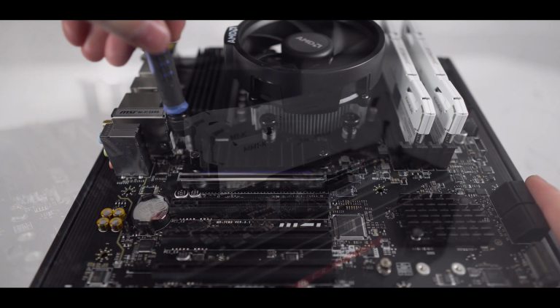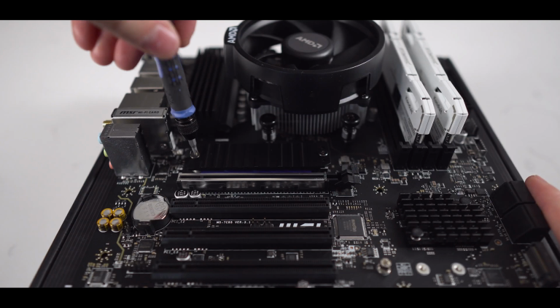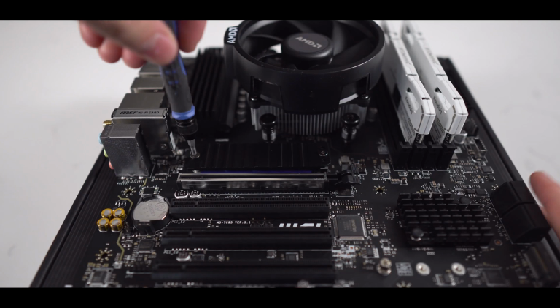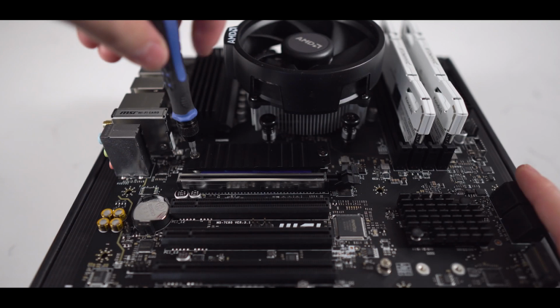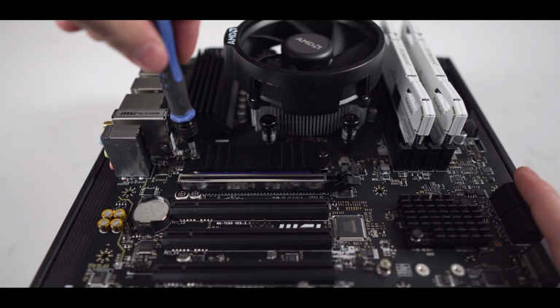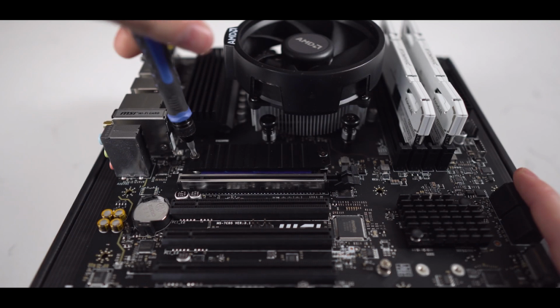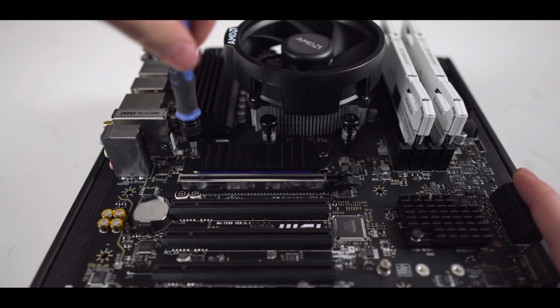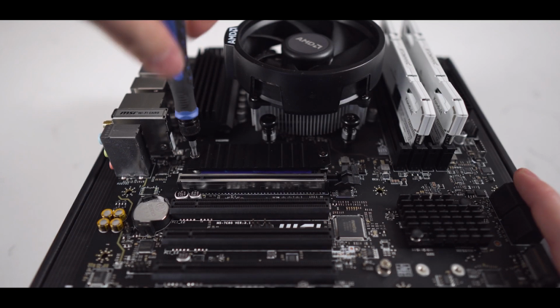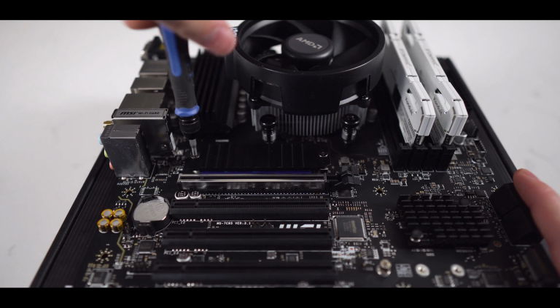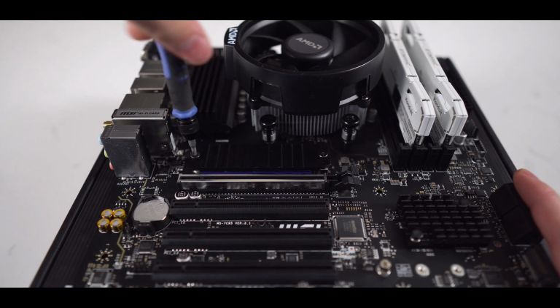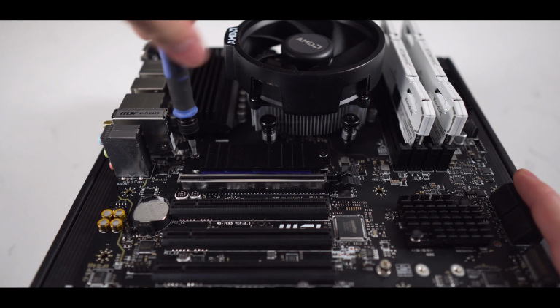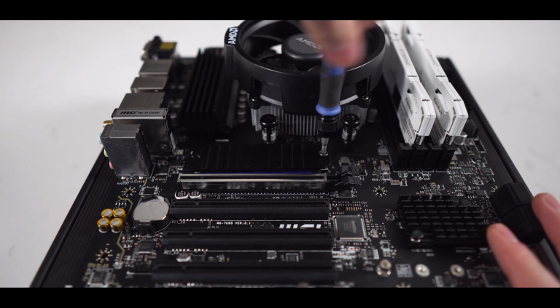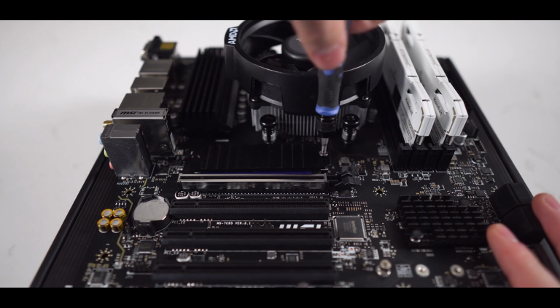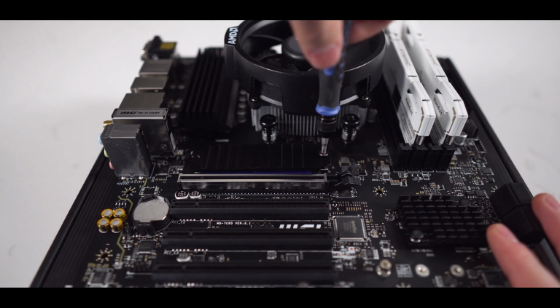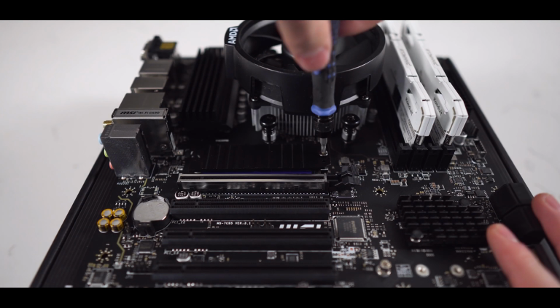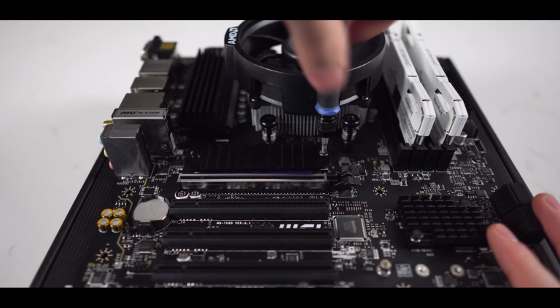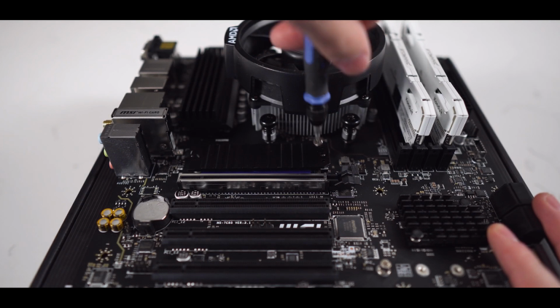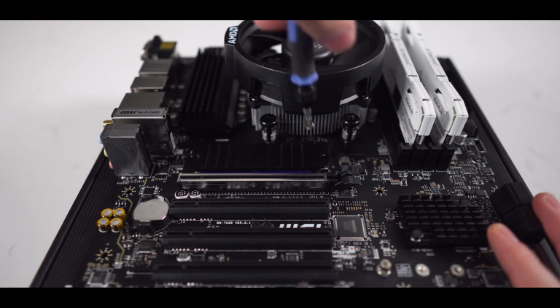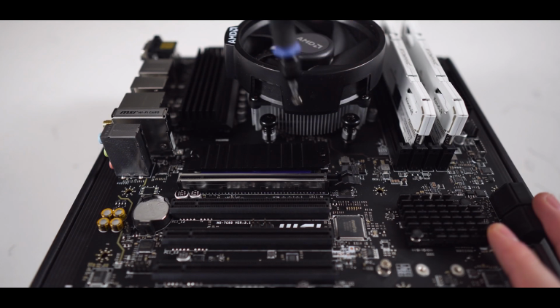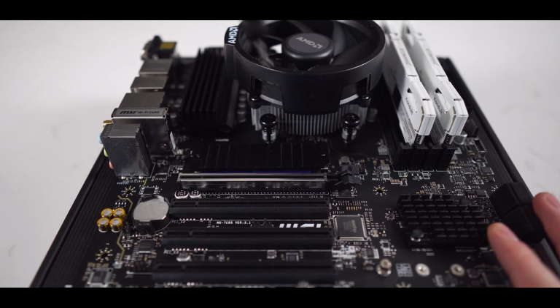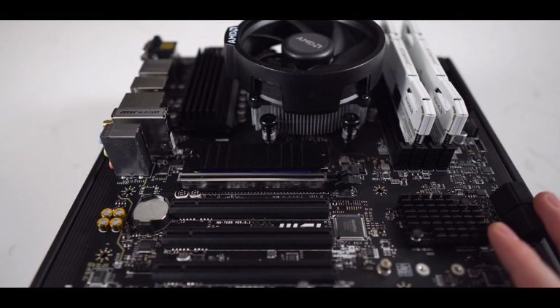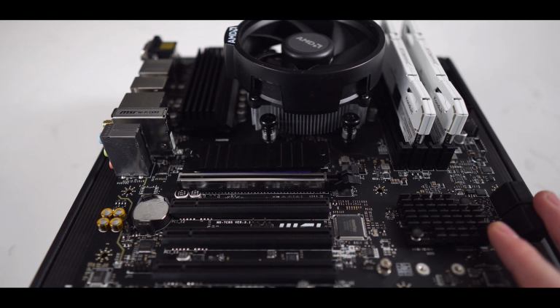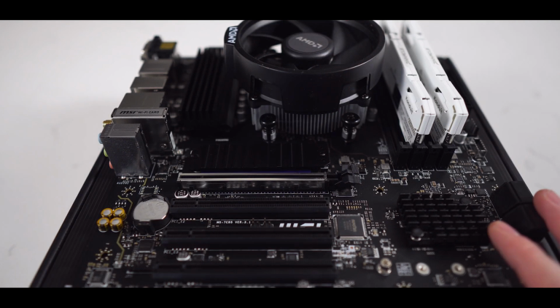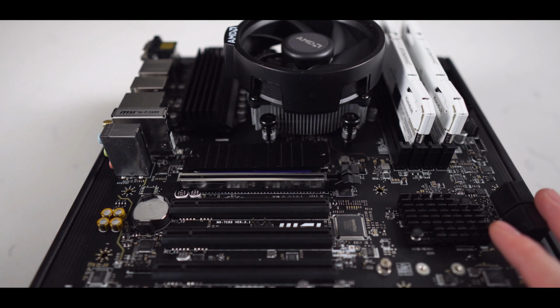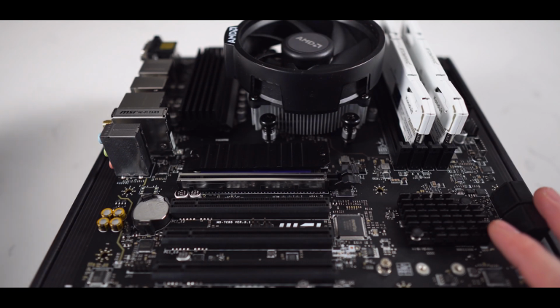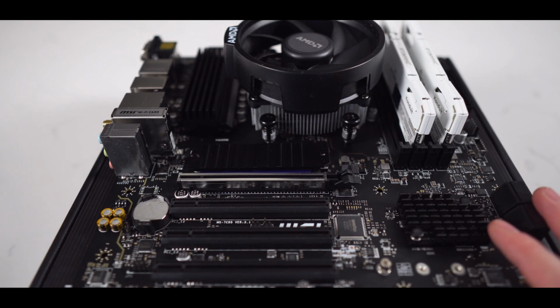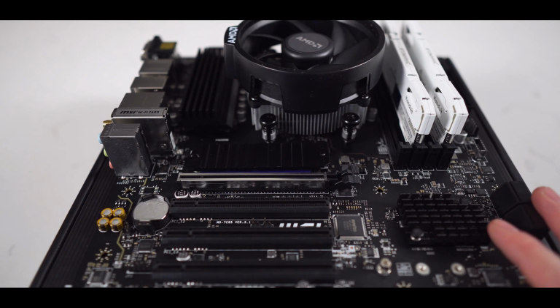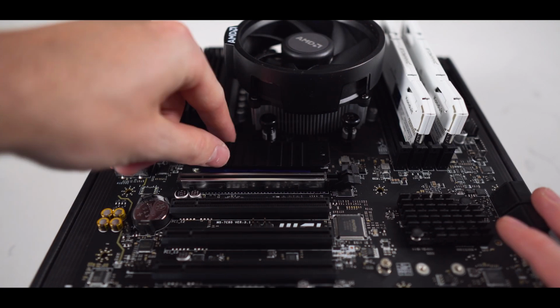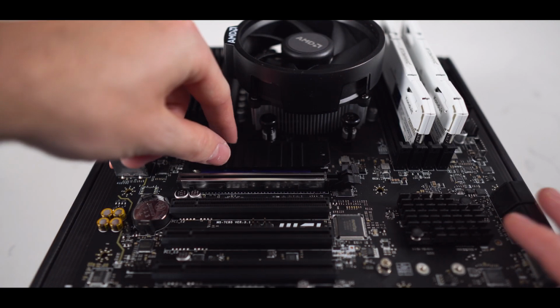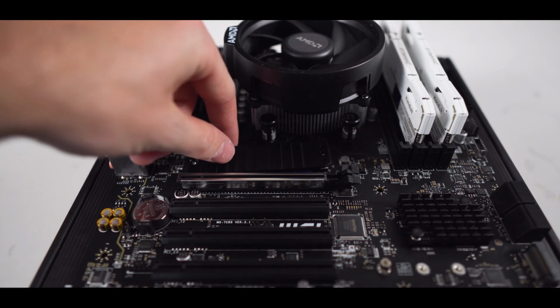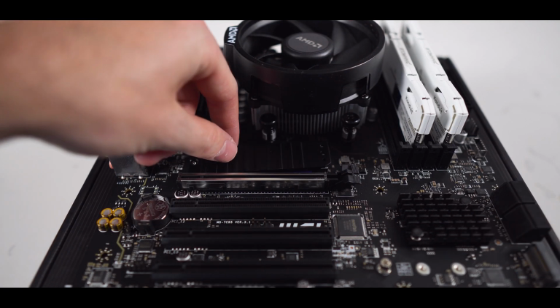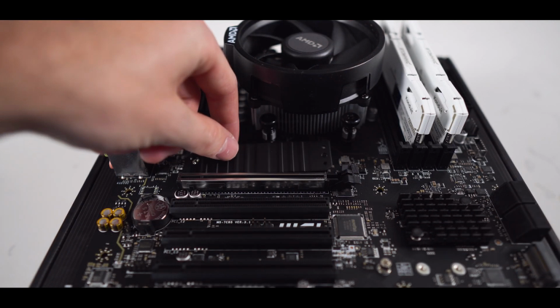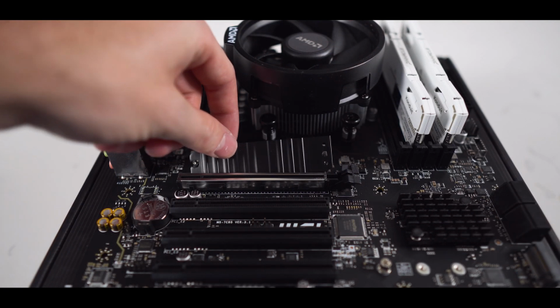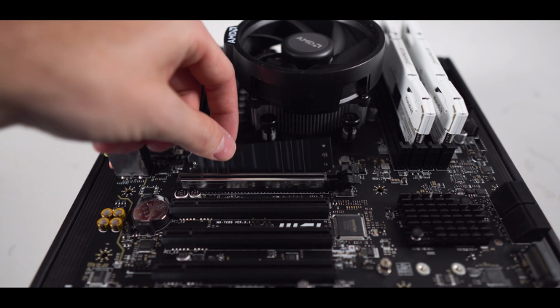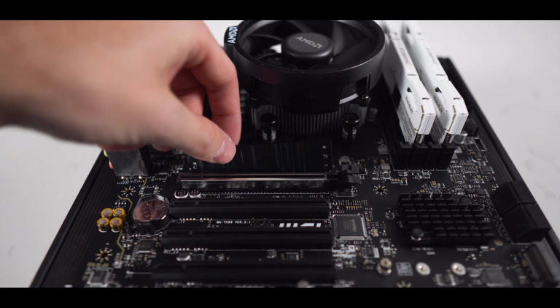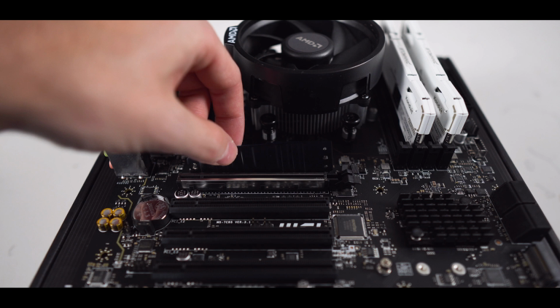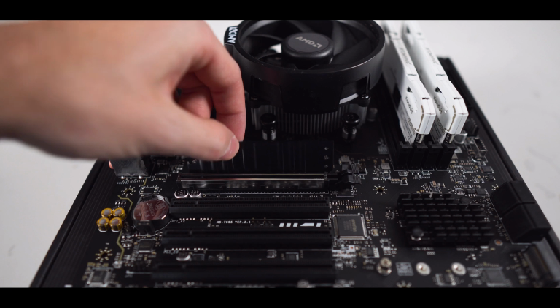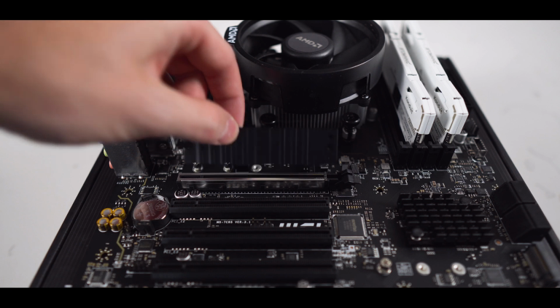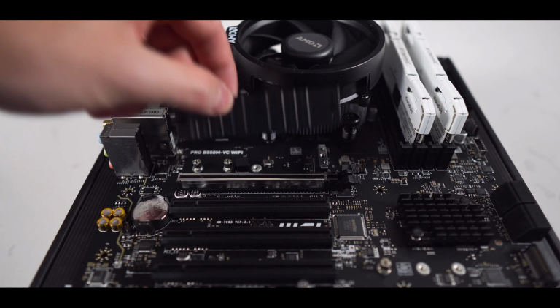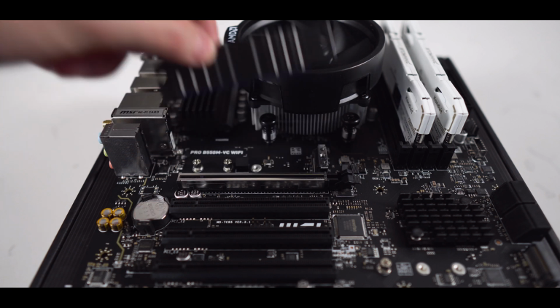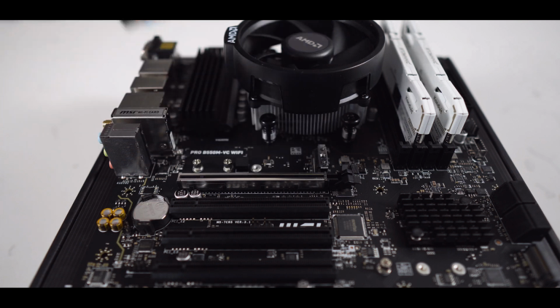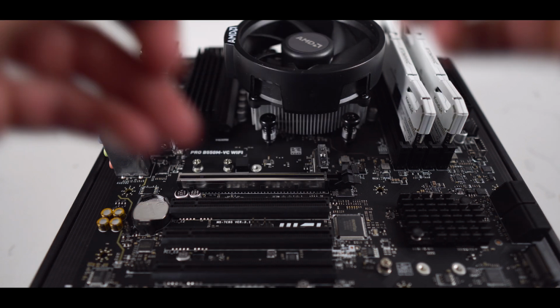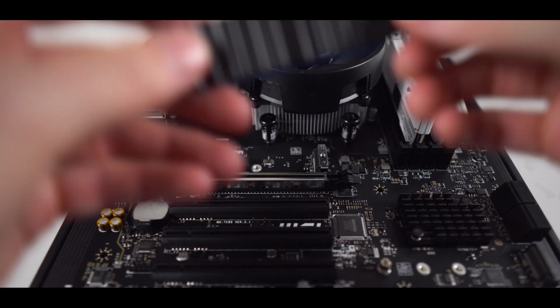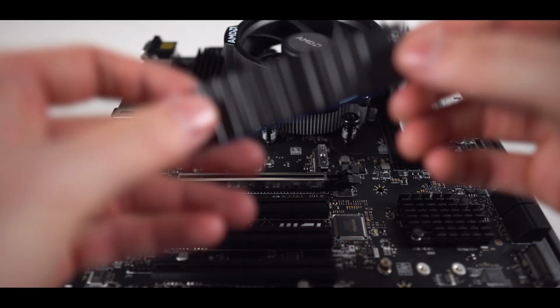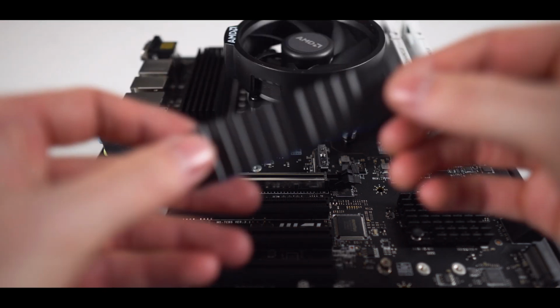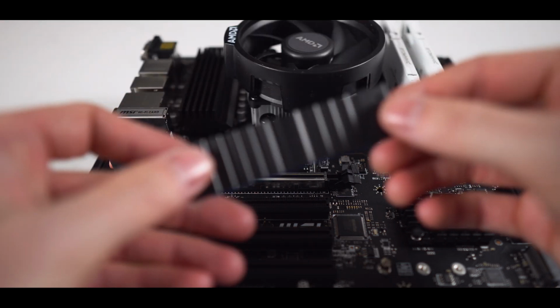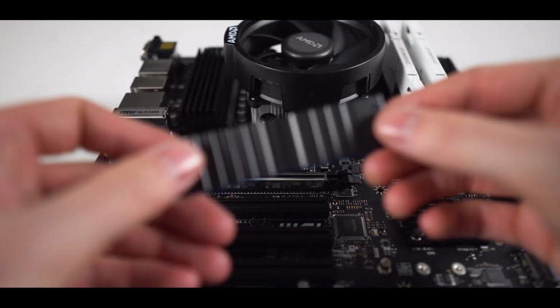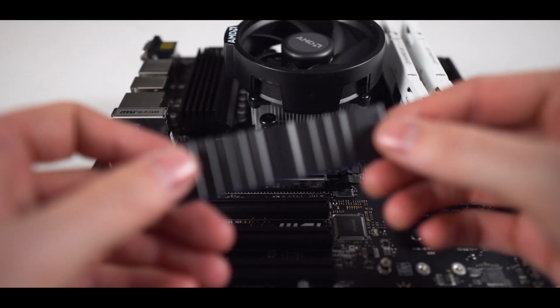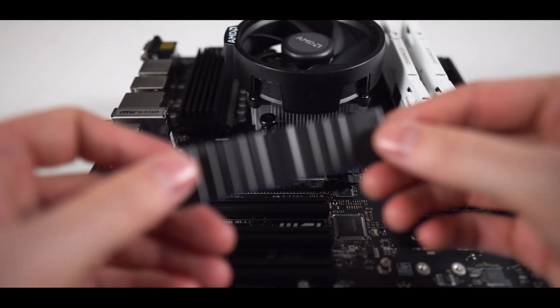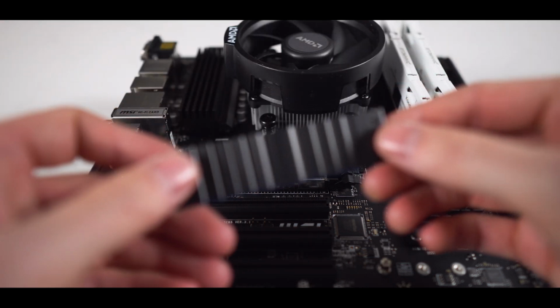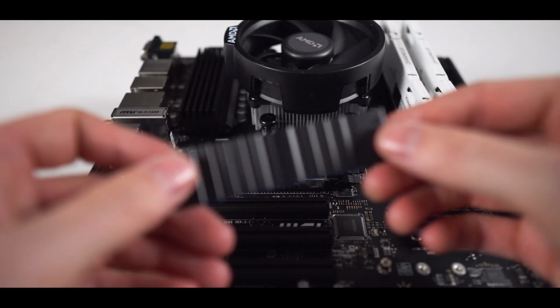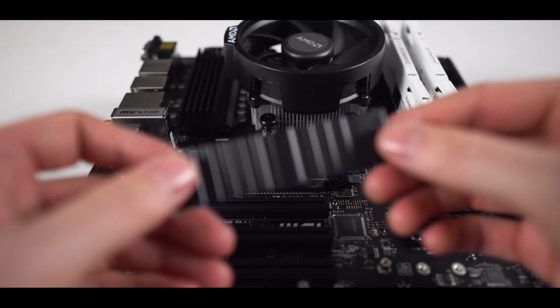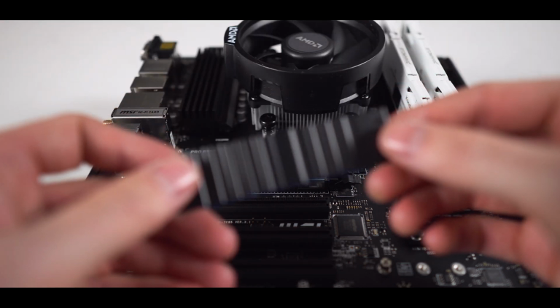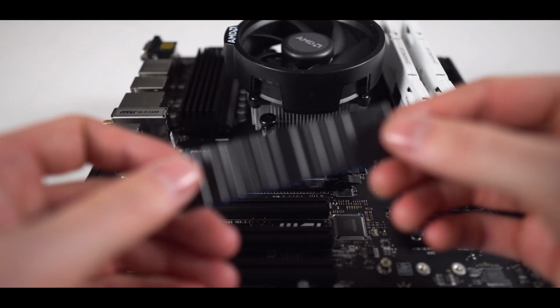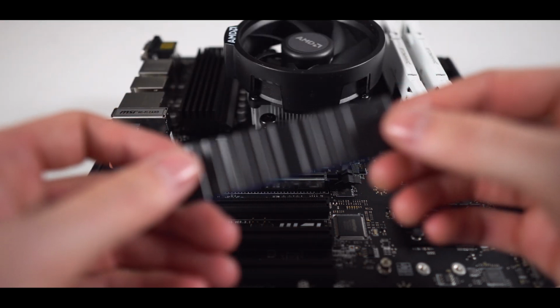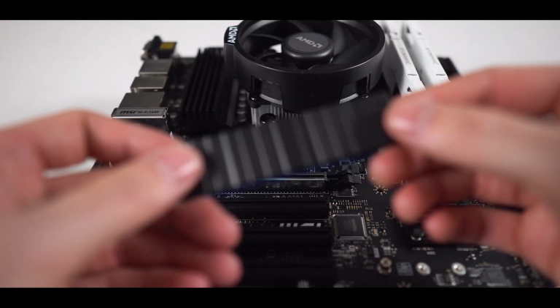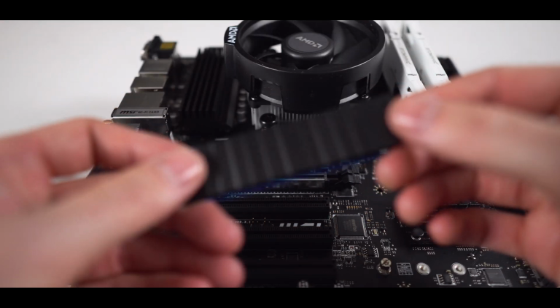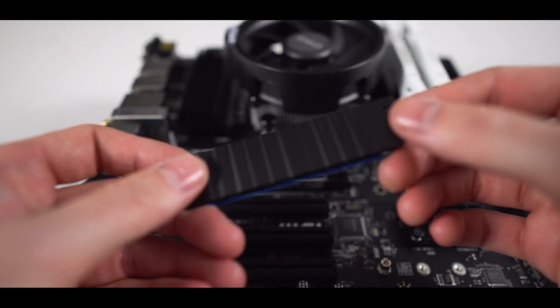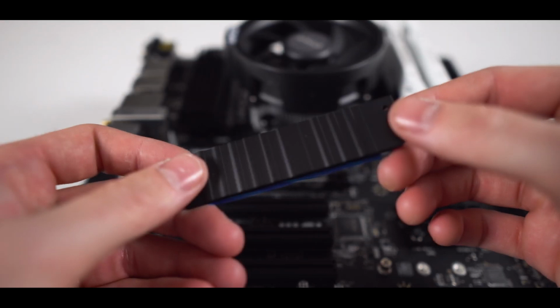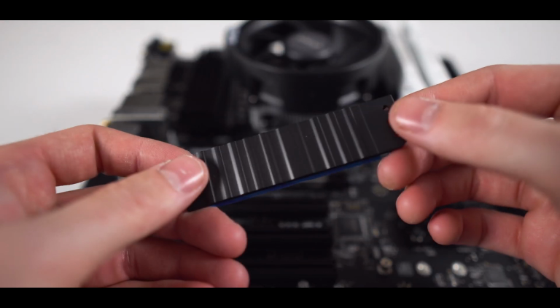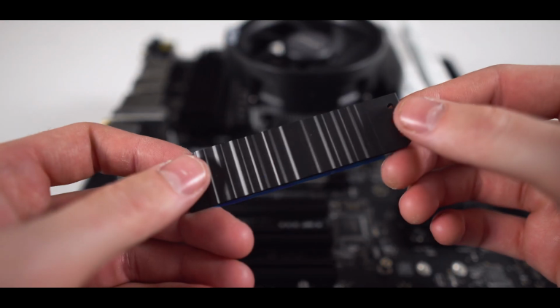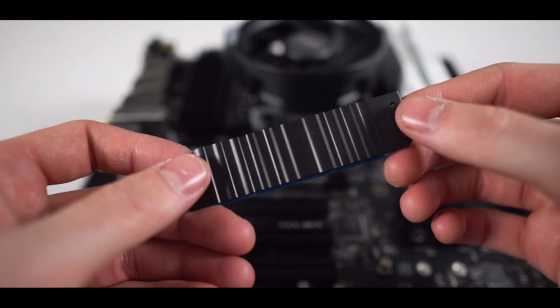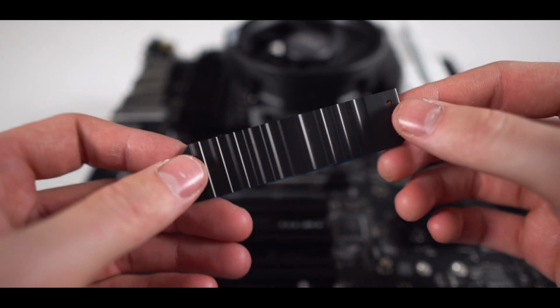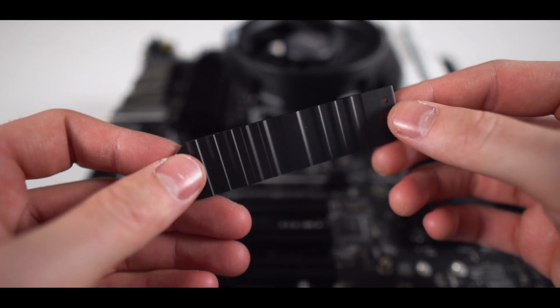Now let's prep for the installation of the SSD by first removing this heatsink, and then removing the sticker off of the bottom, which is where you'll find the contact thermal pad.